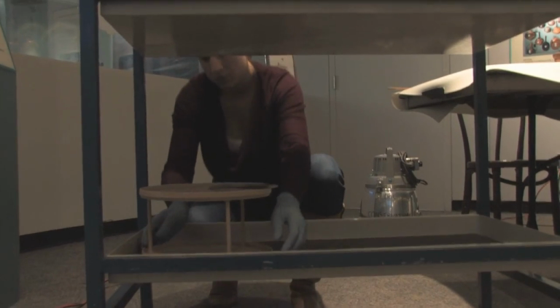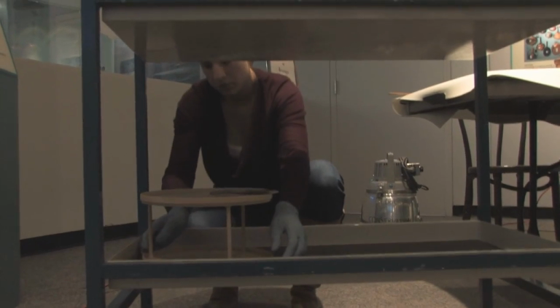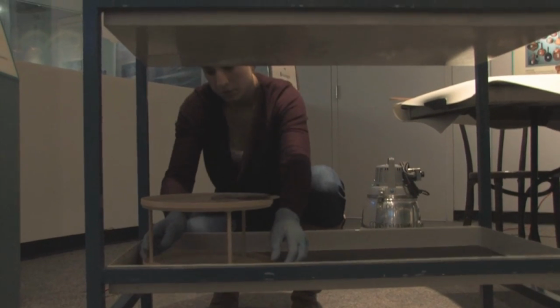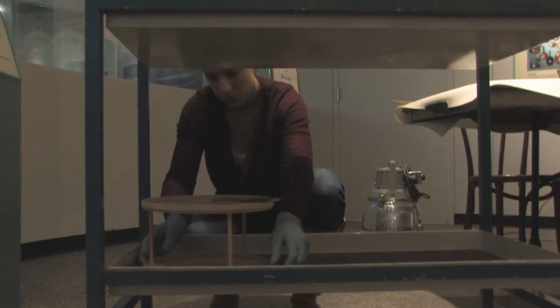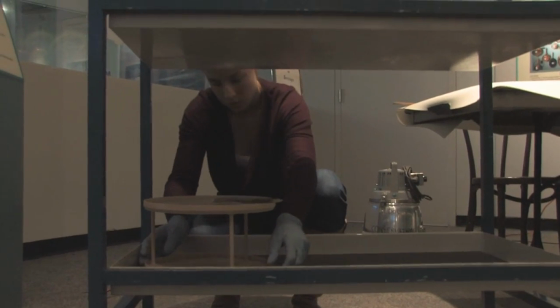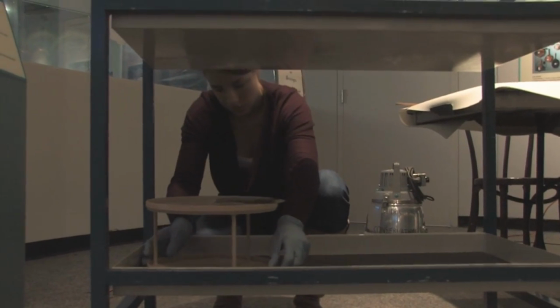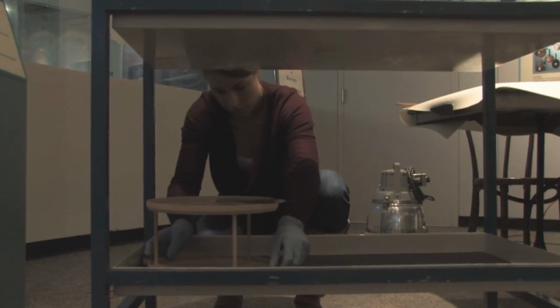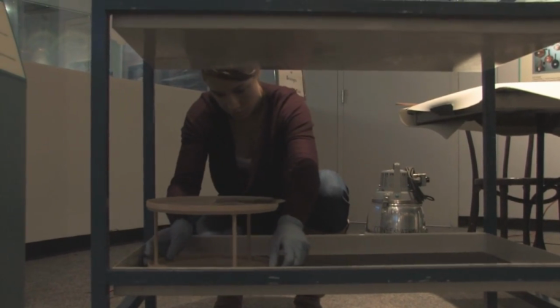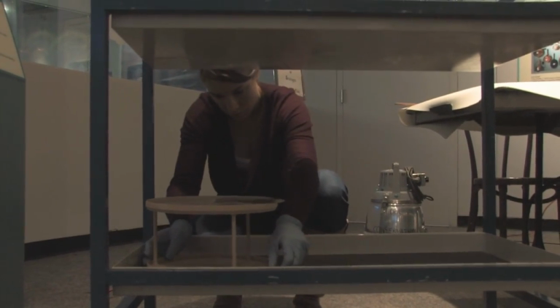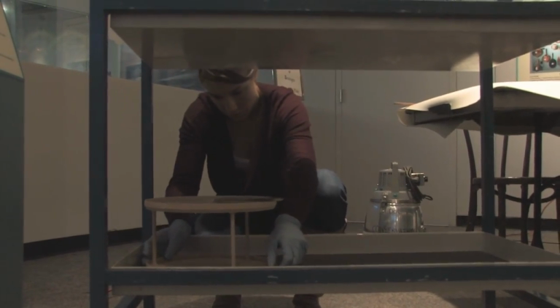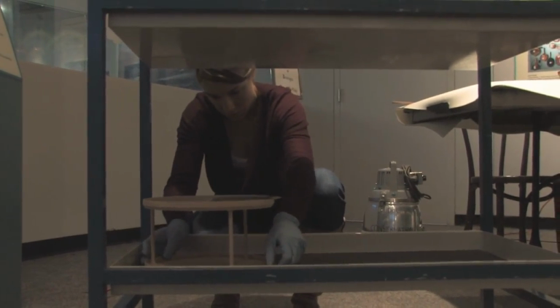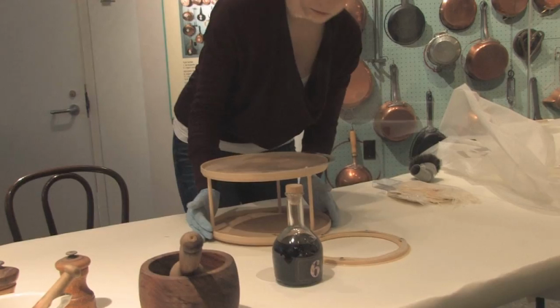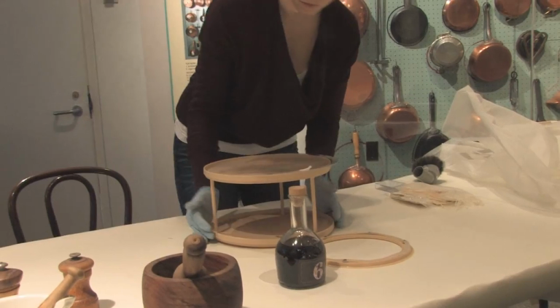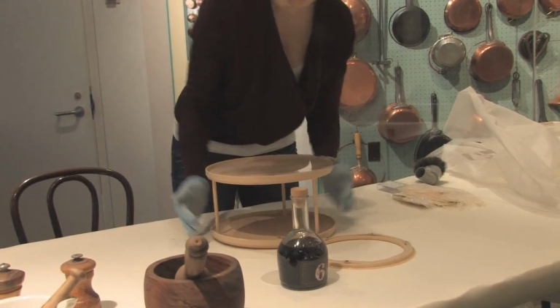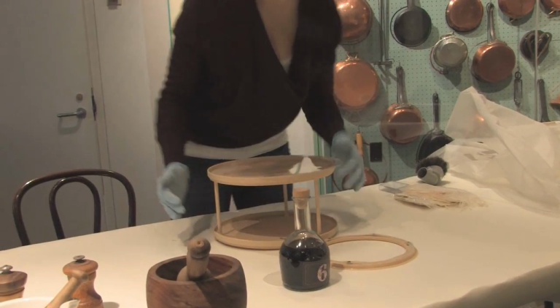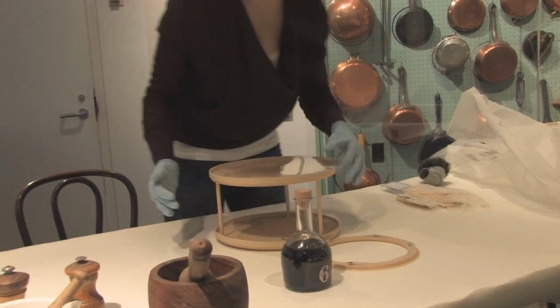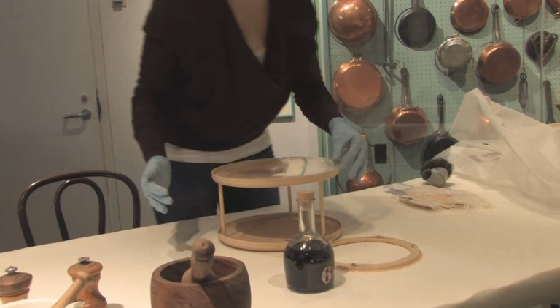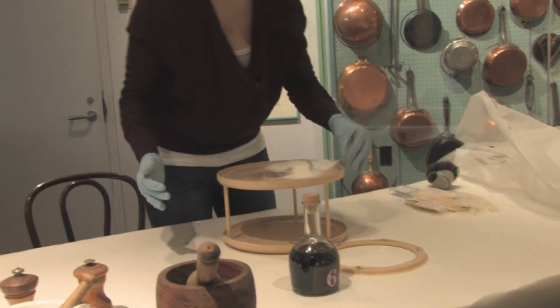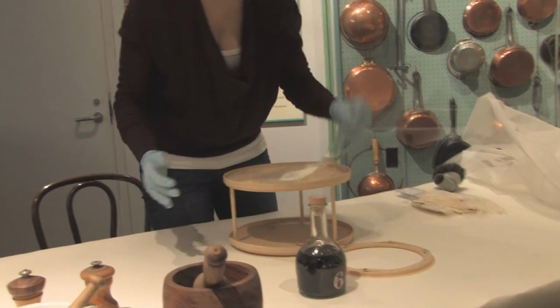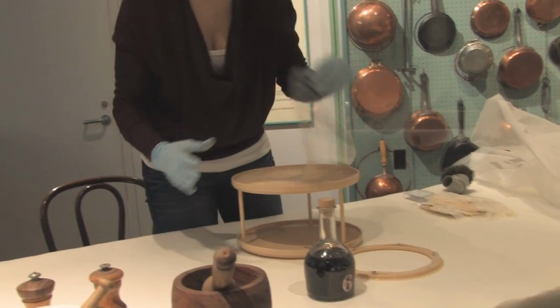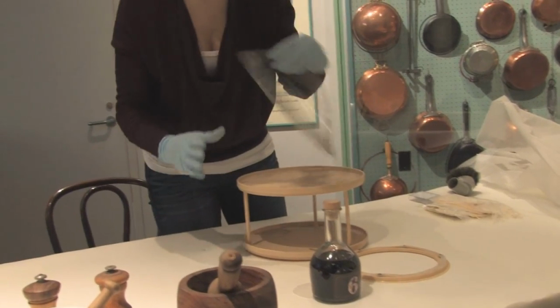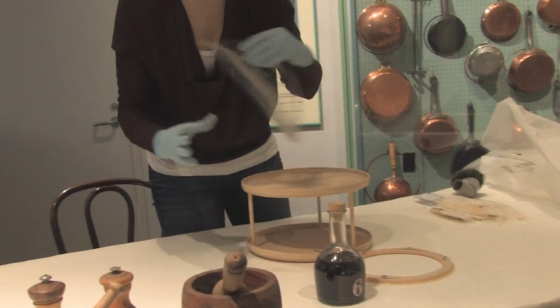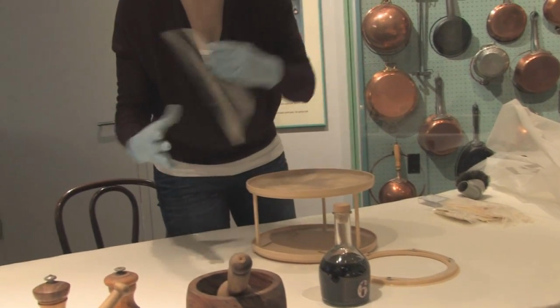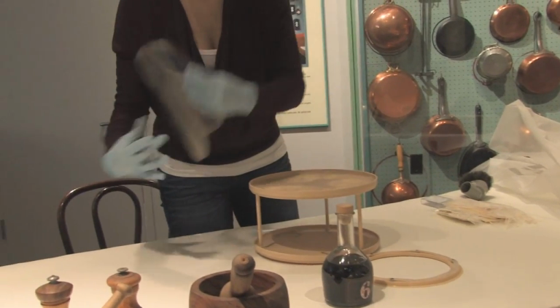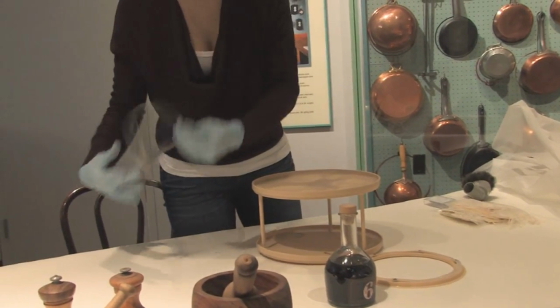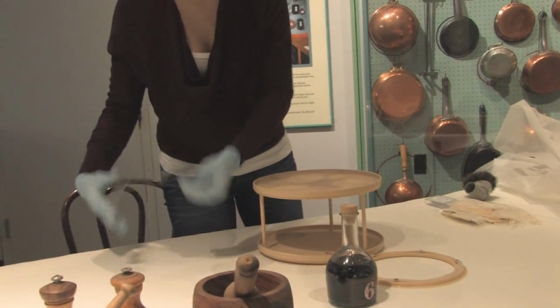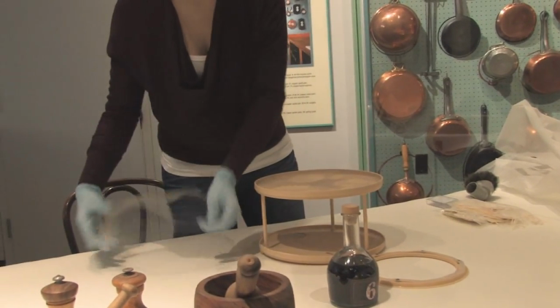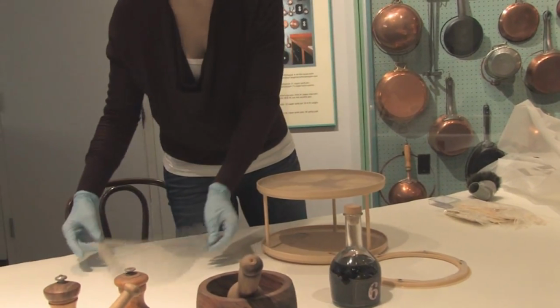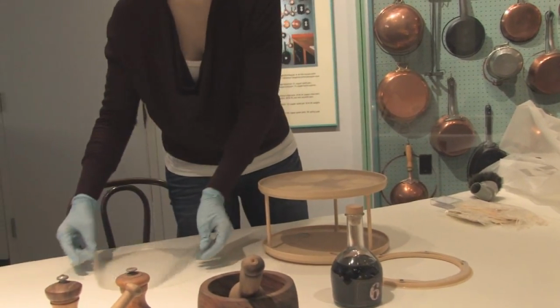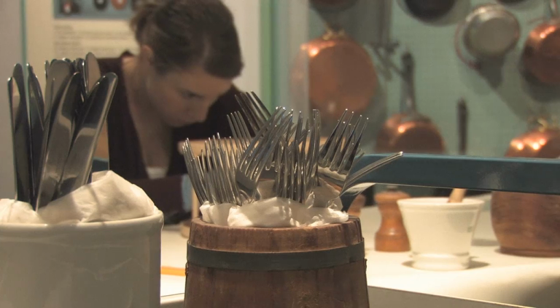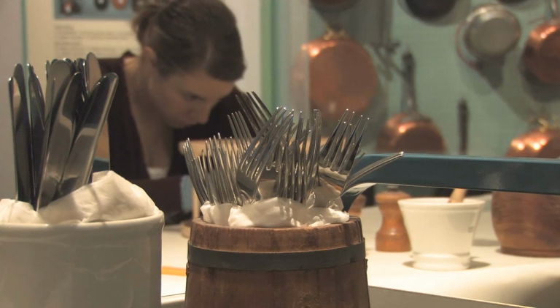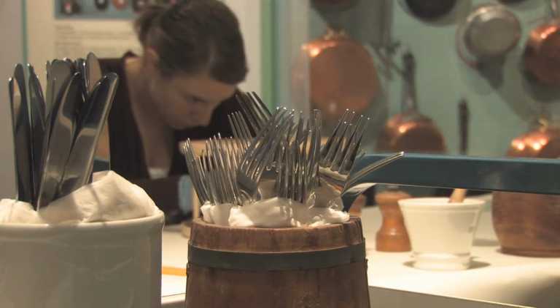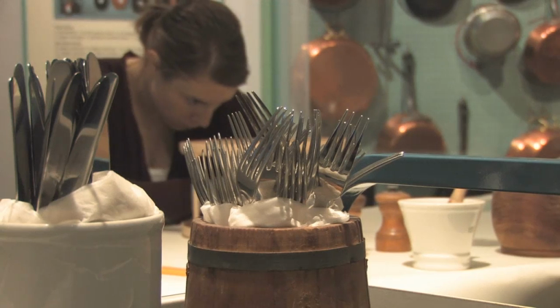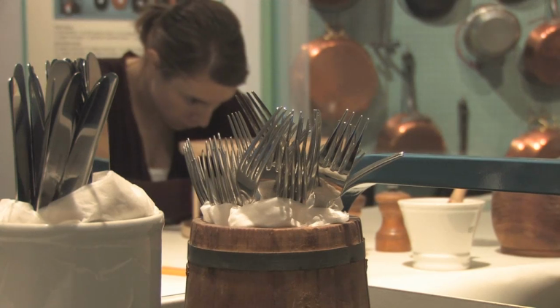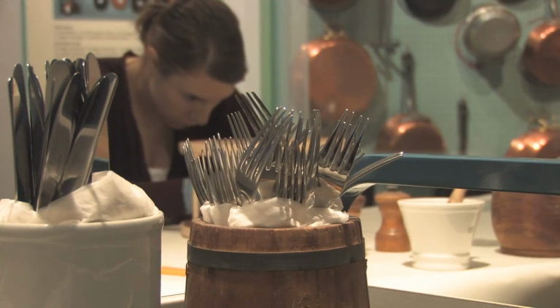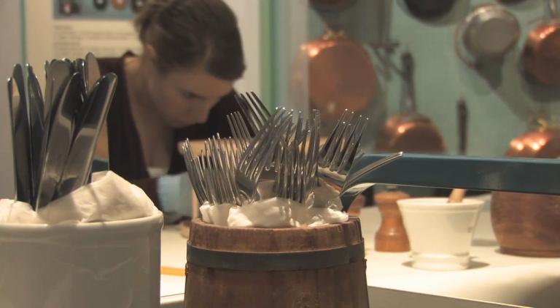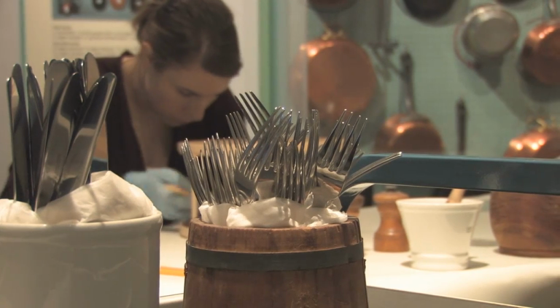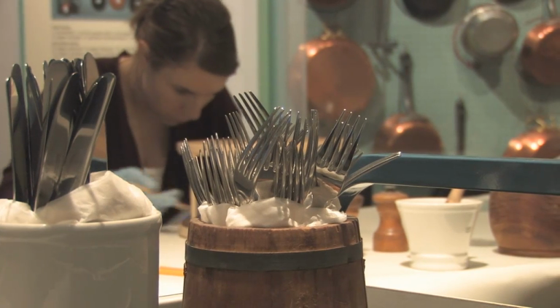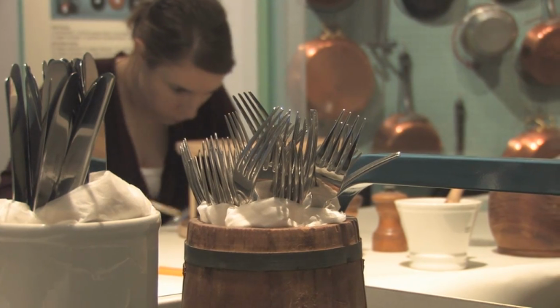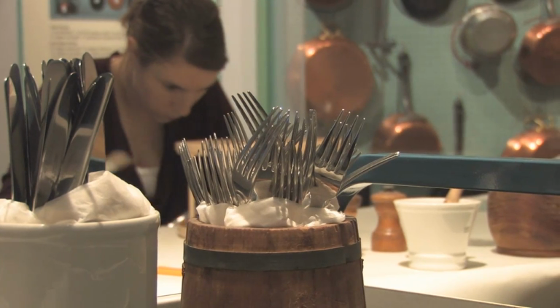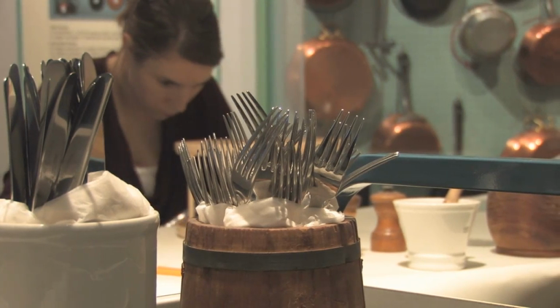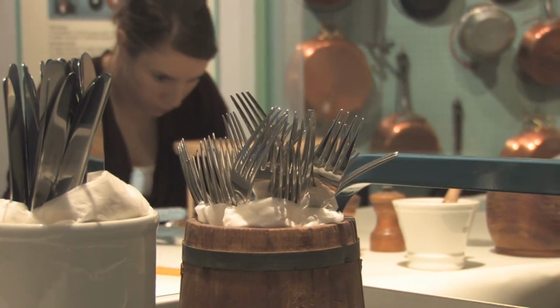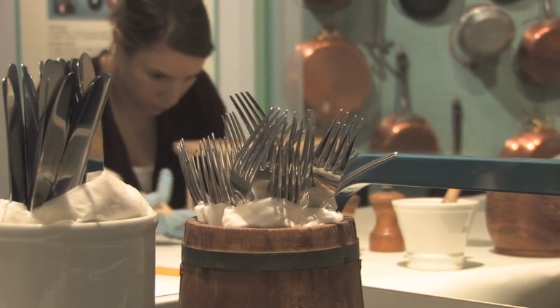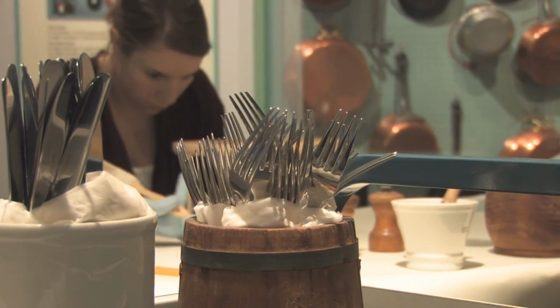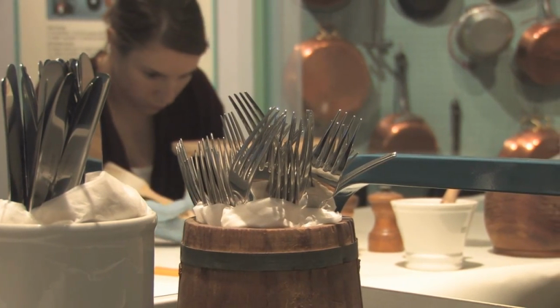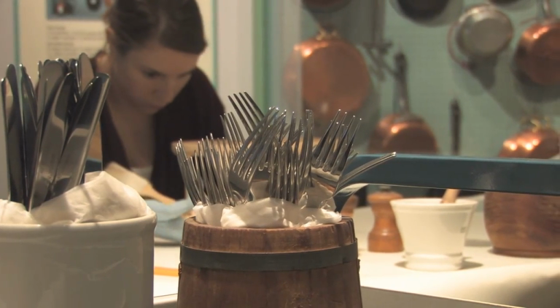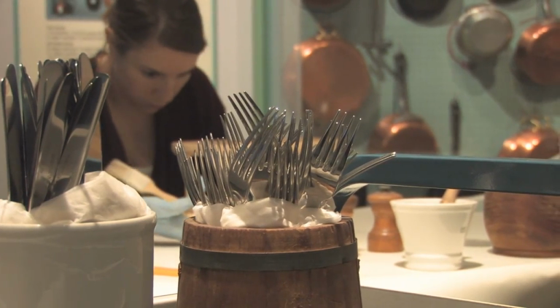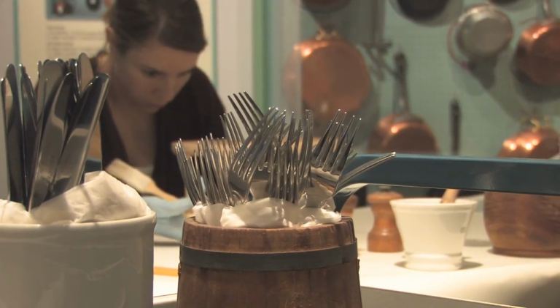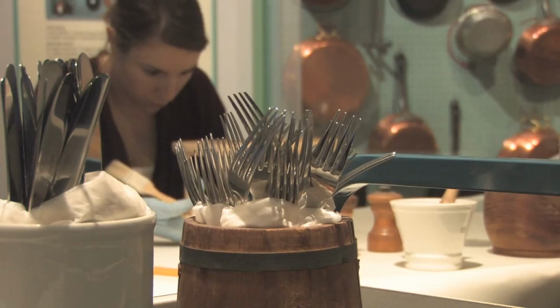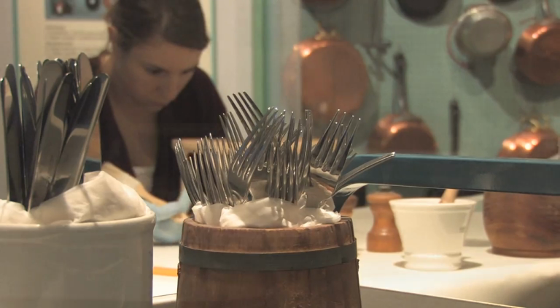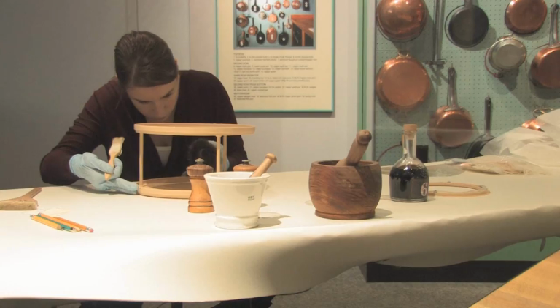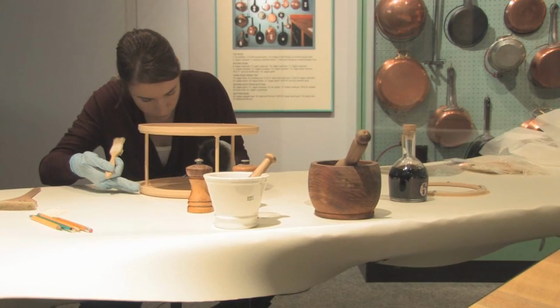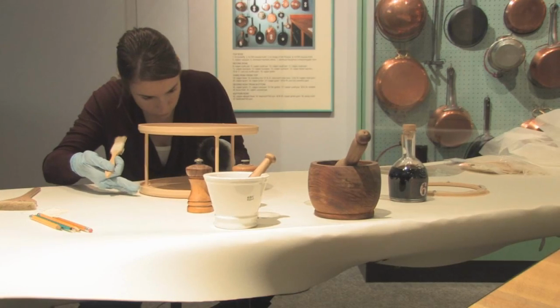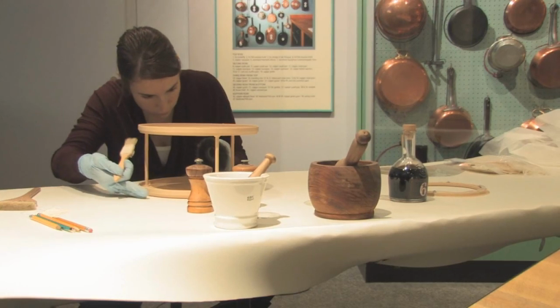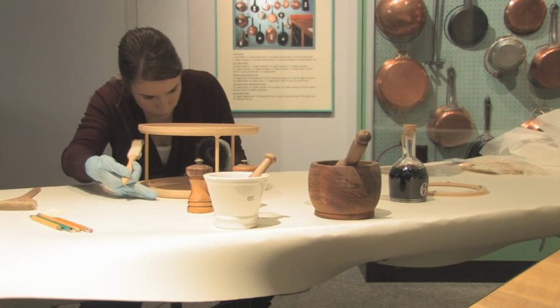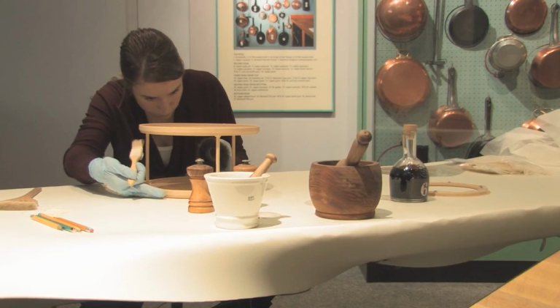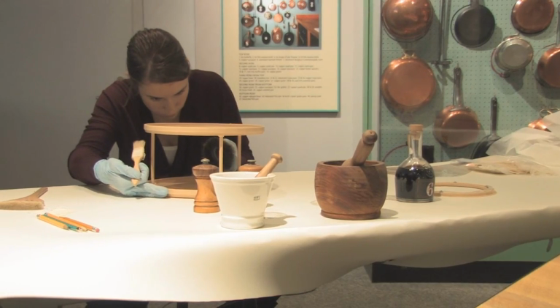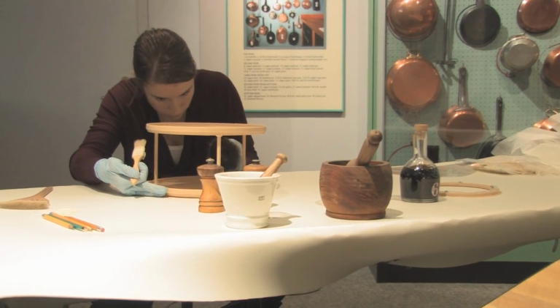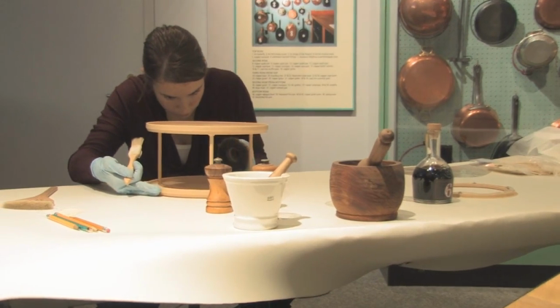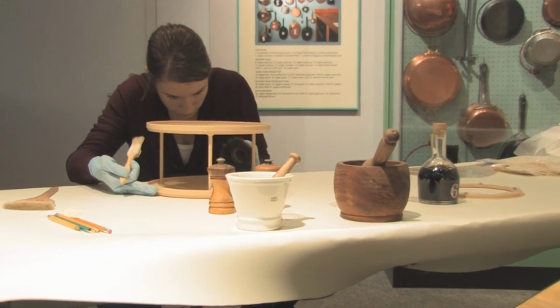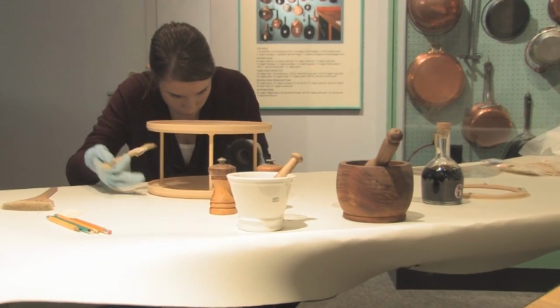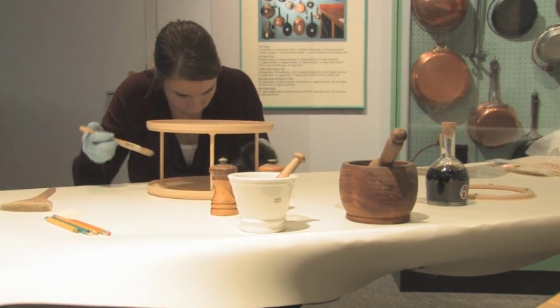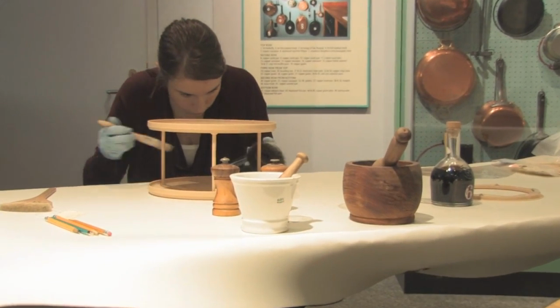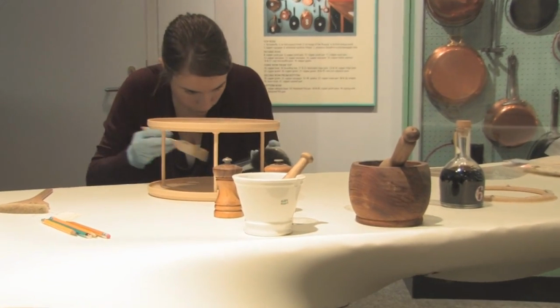I think you think of all the objects as objects, regardless of how old they are. They all need to have the same care and they're all just as significant.